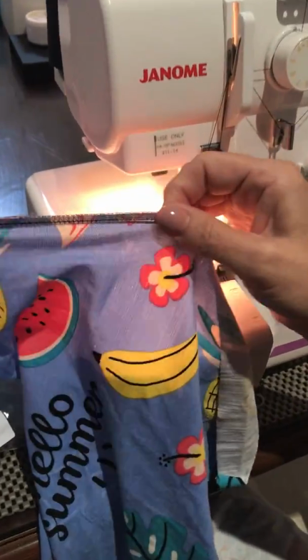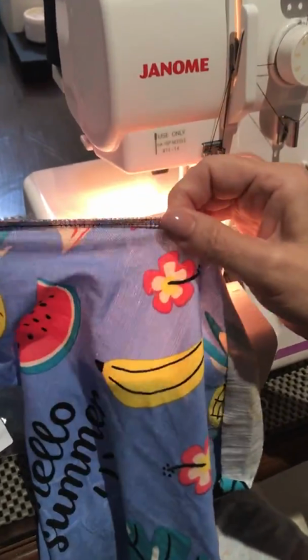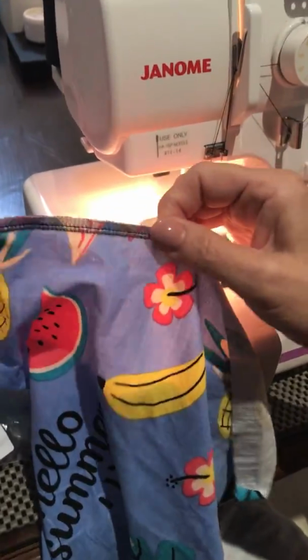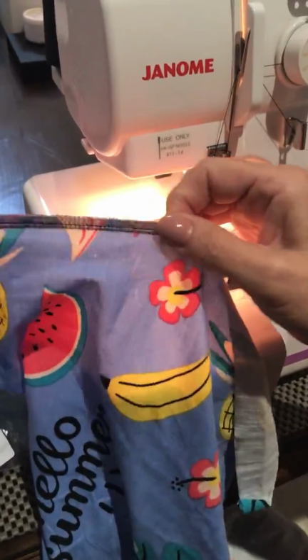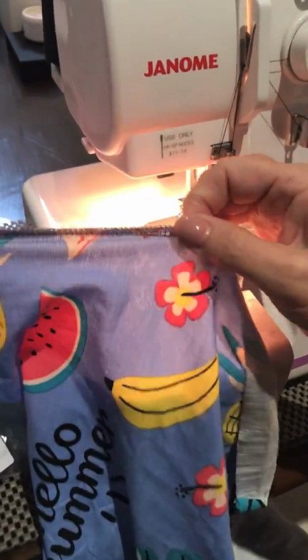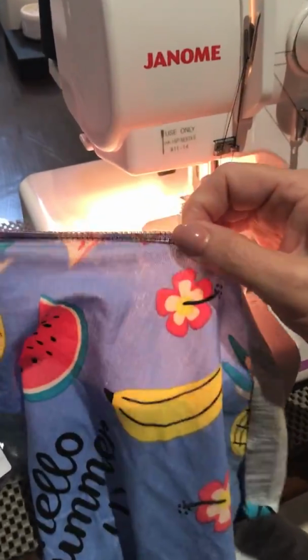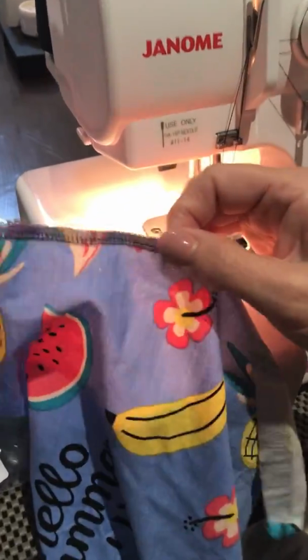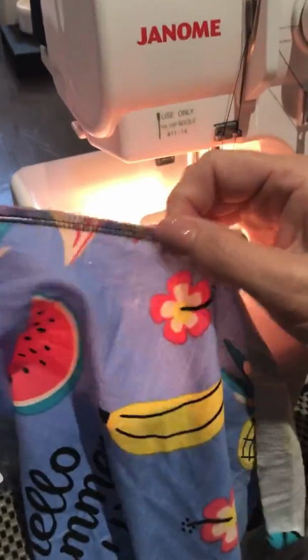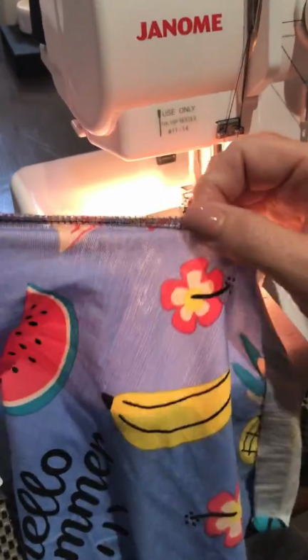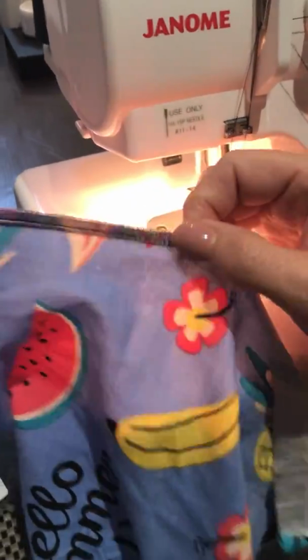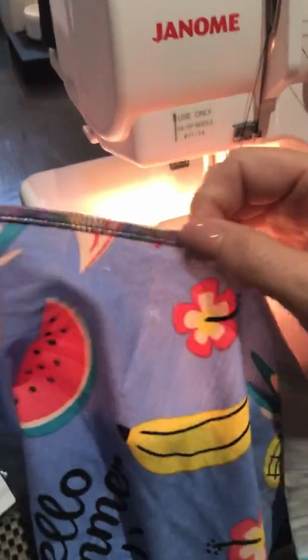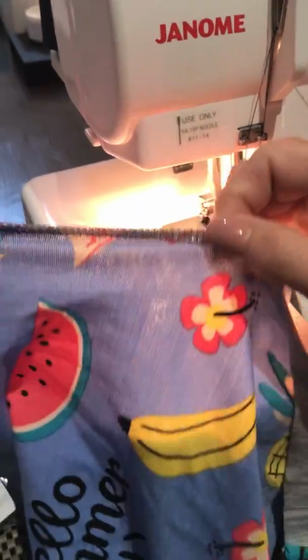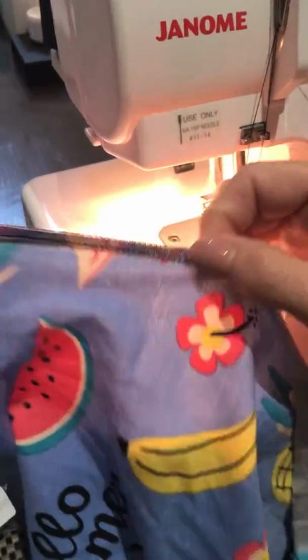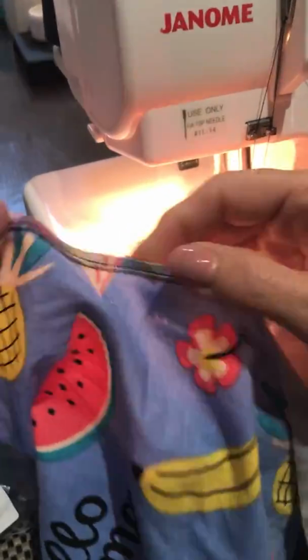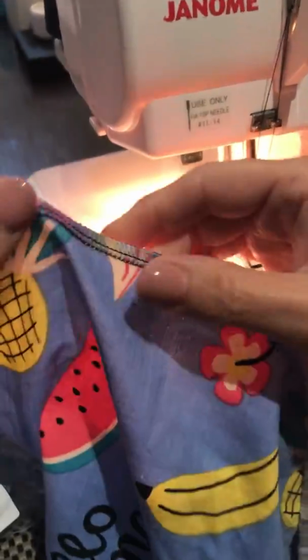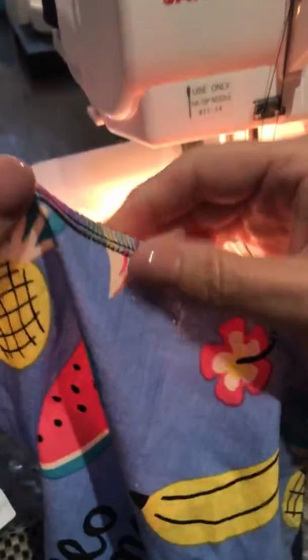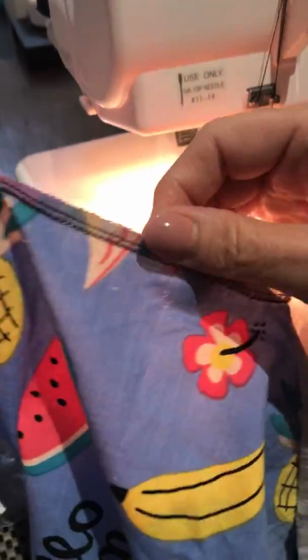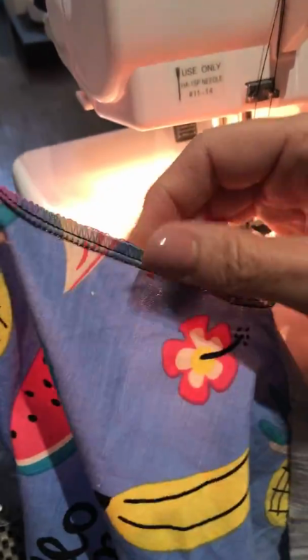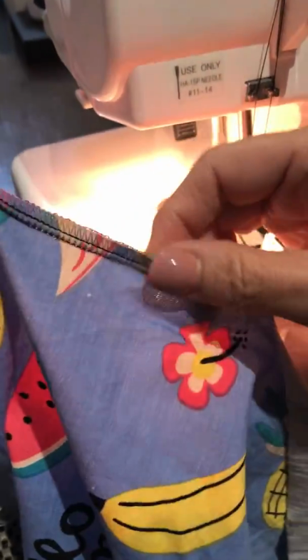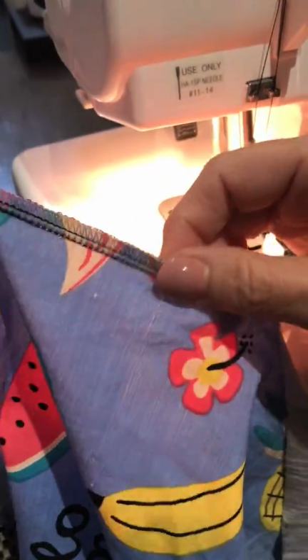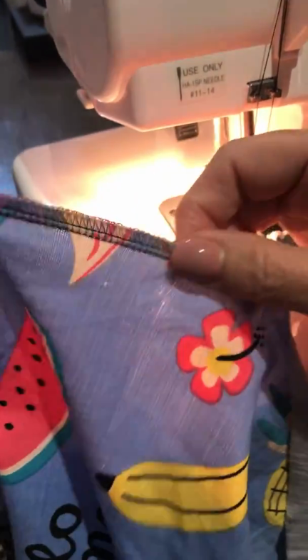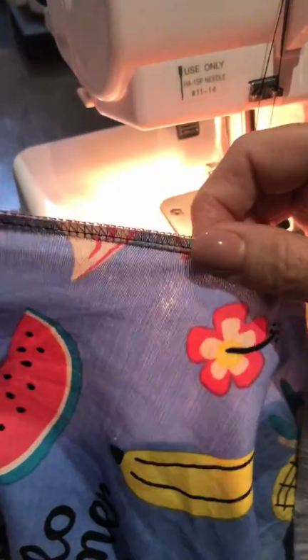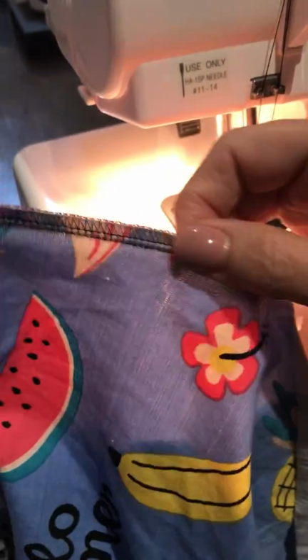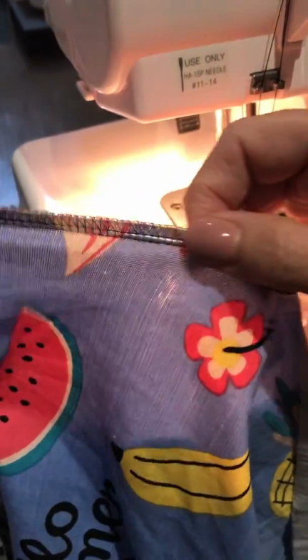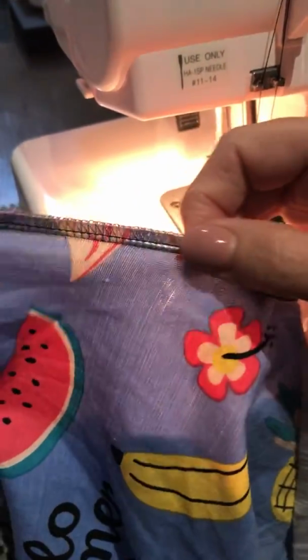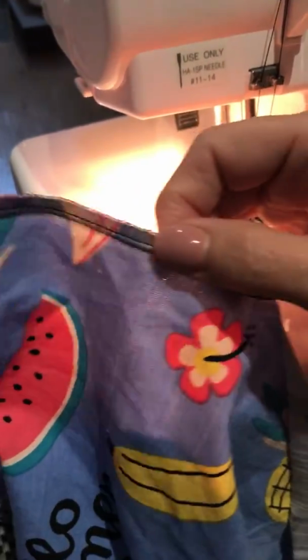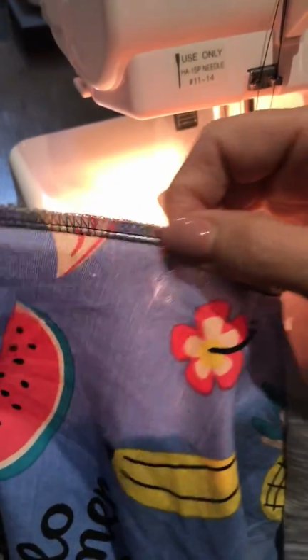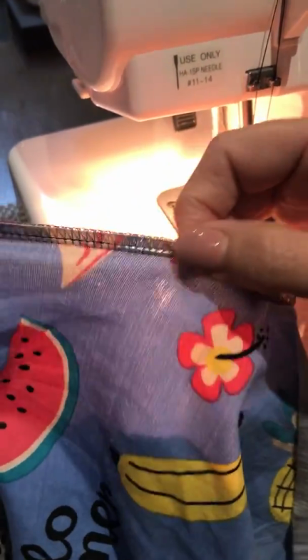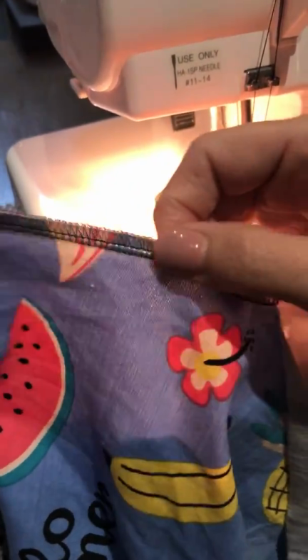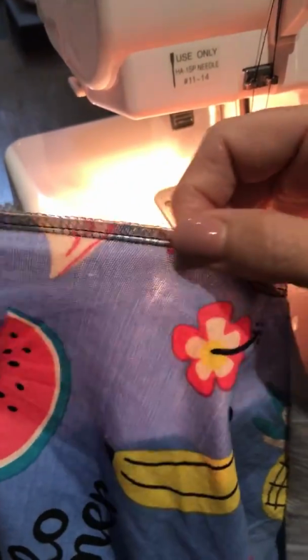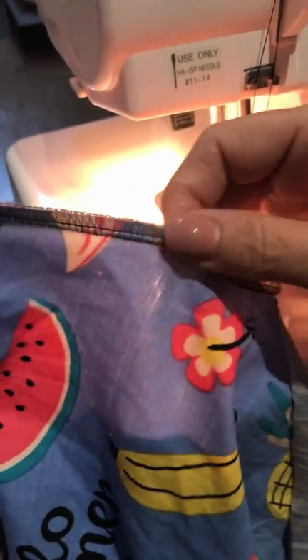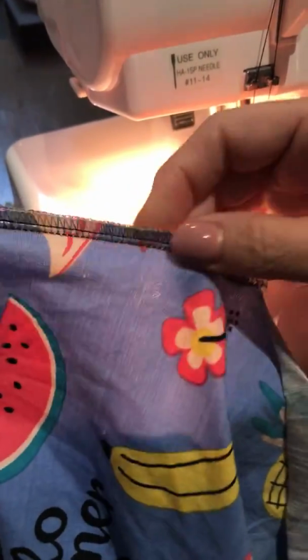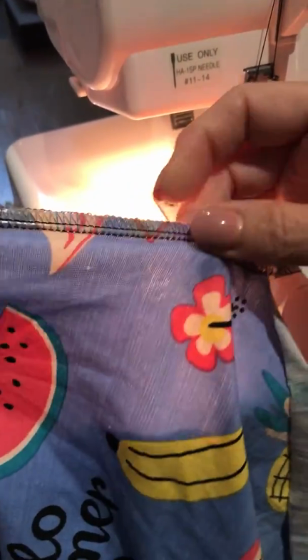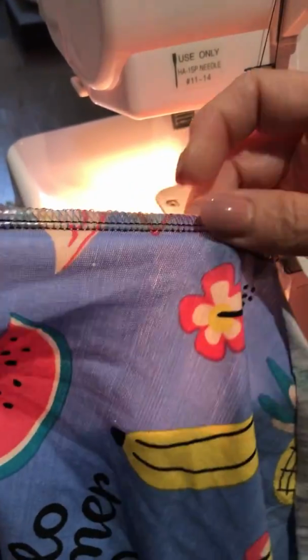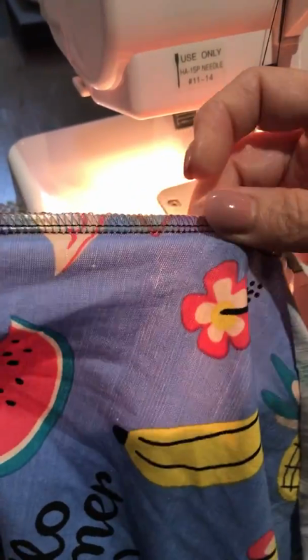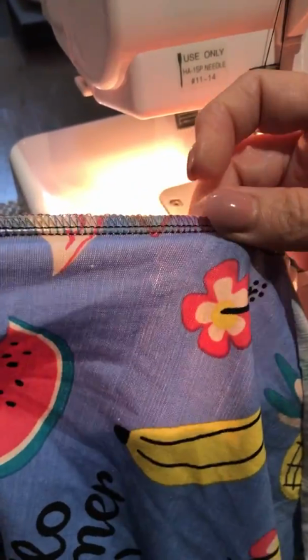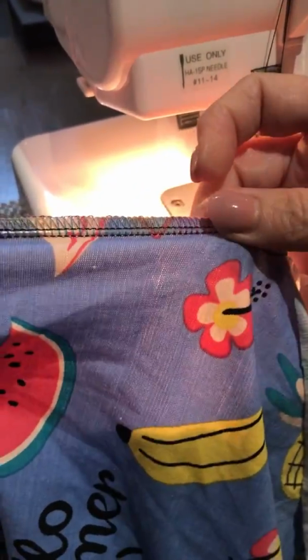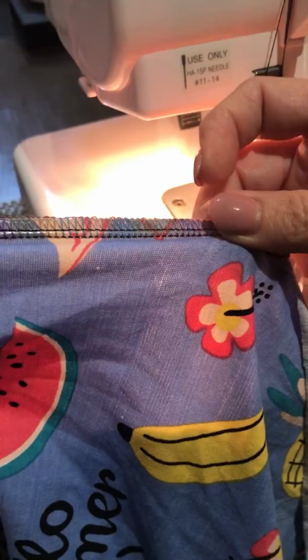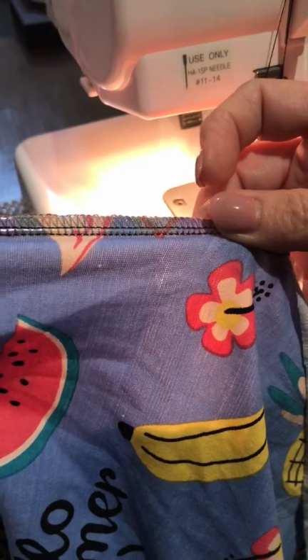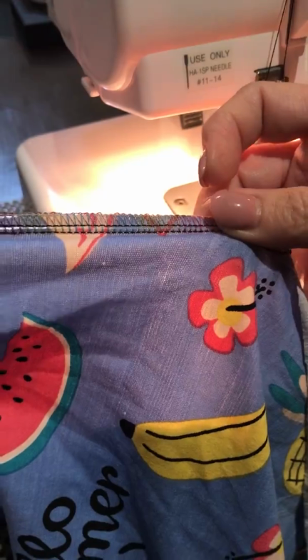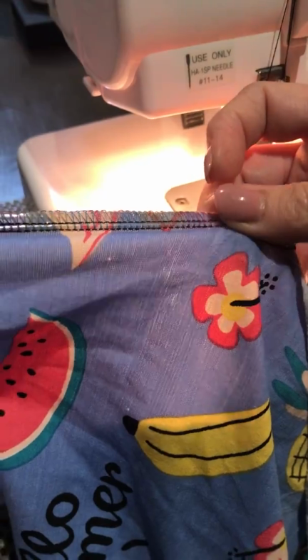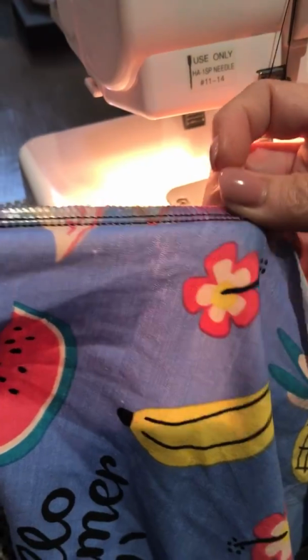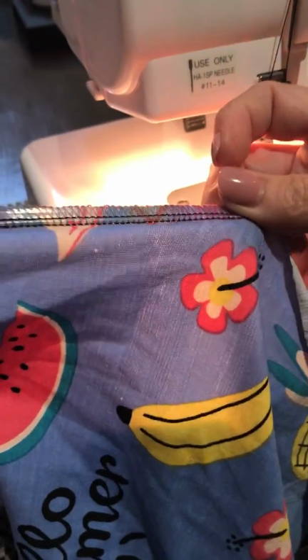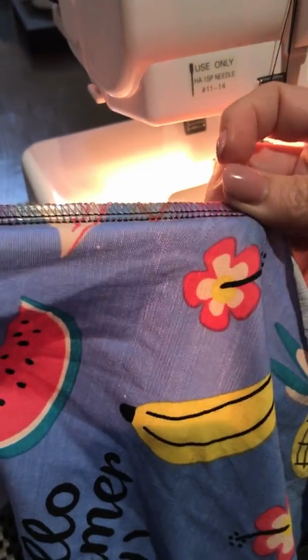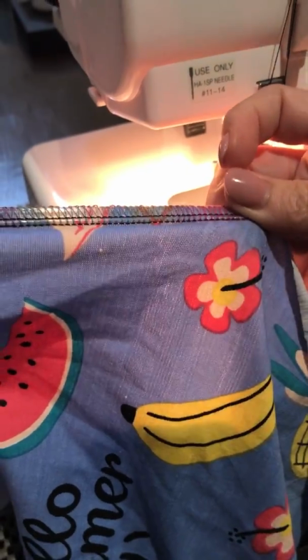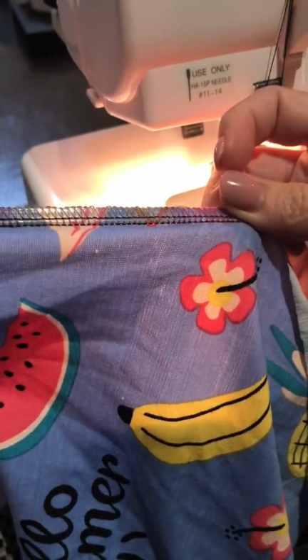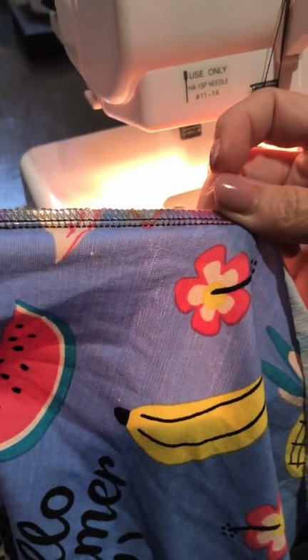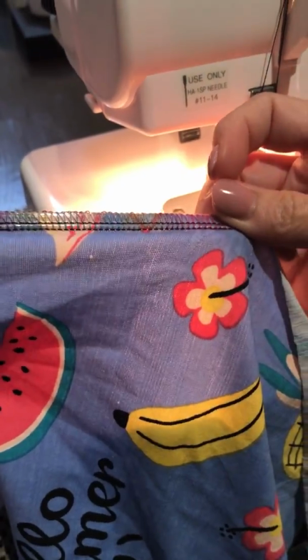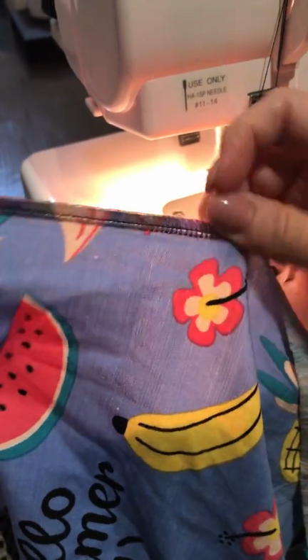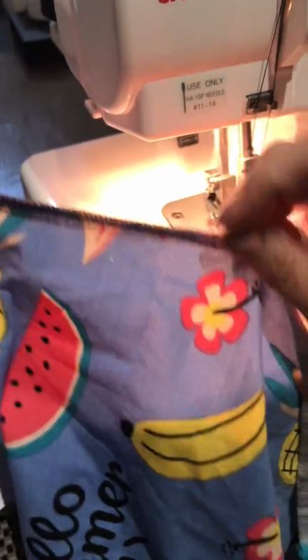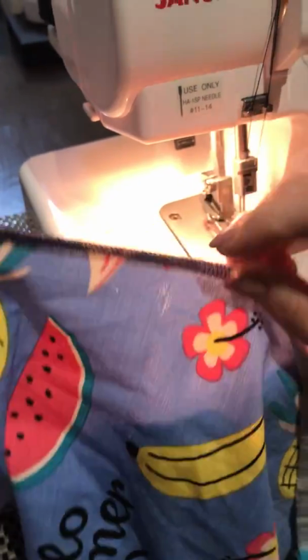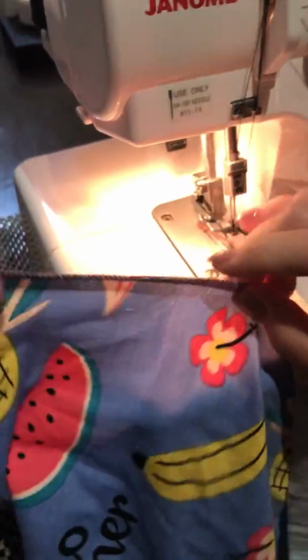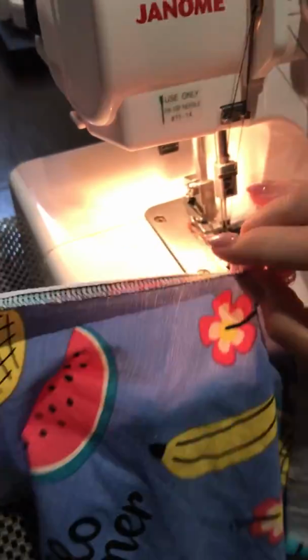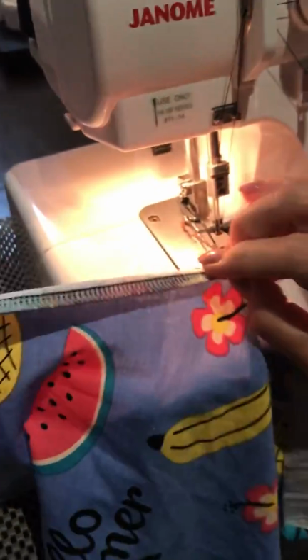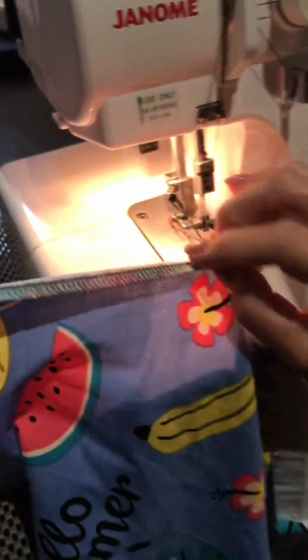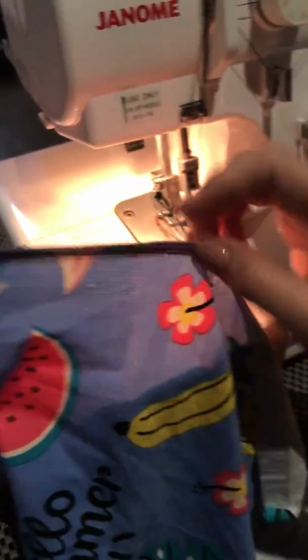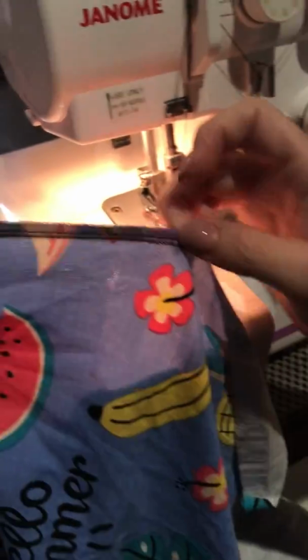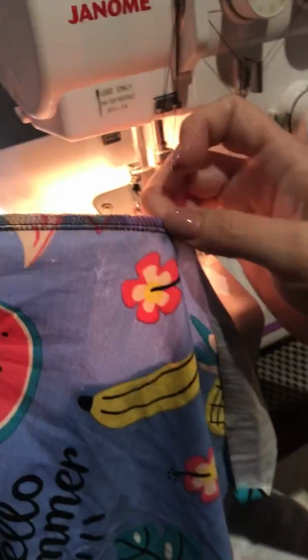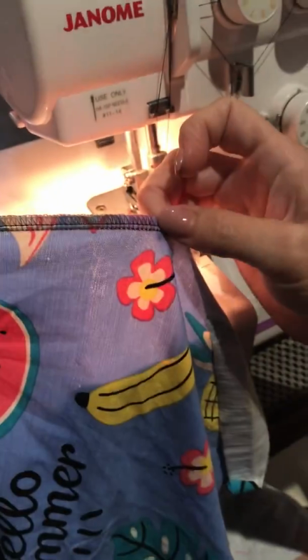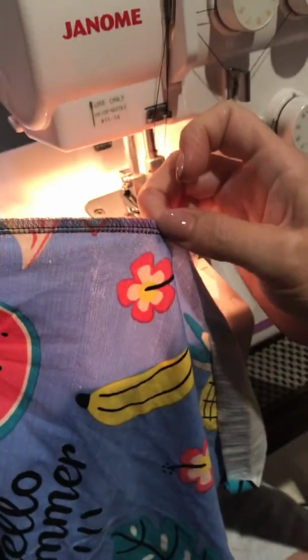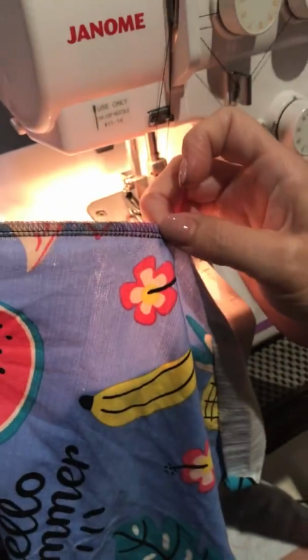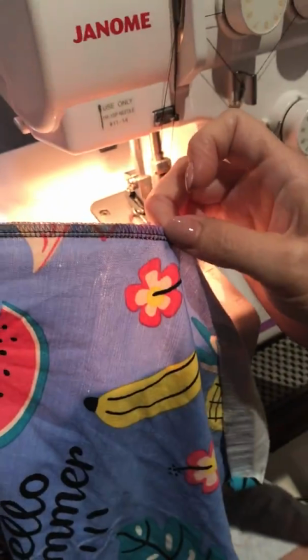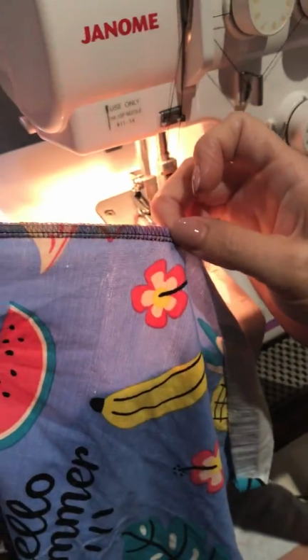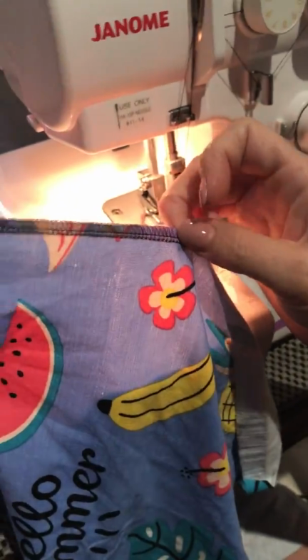You can see that the seam has got some extra stretch in it now. And there you go — clear elastic is in the seam.